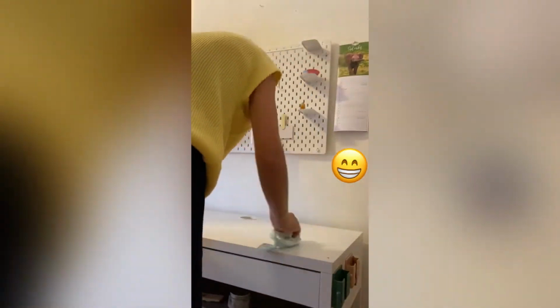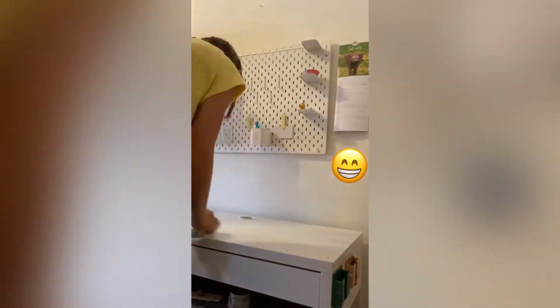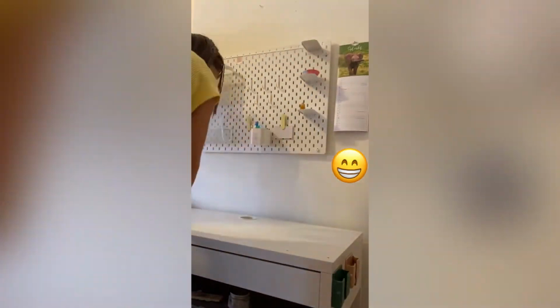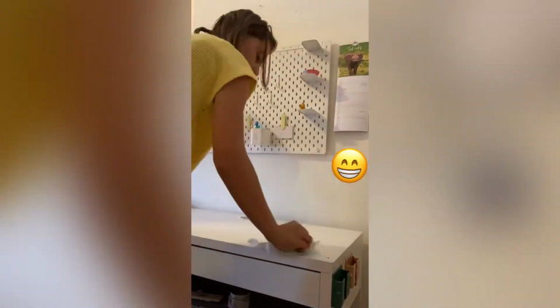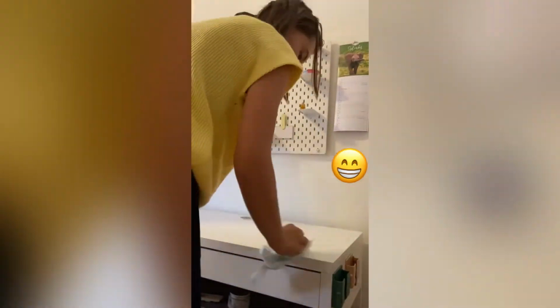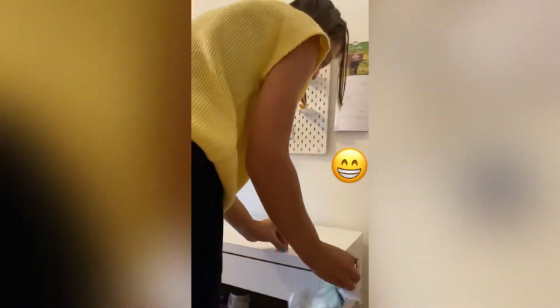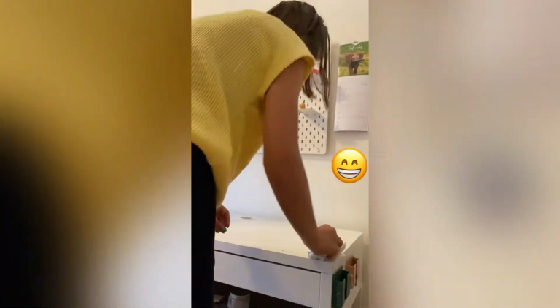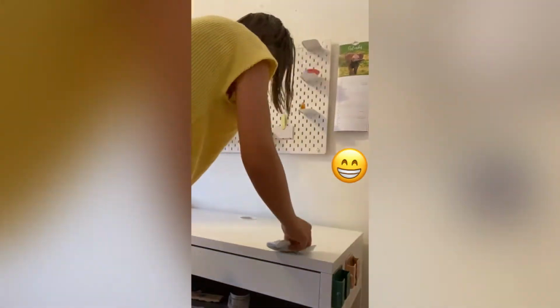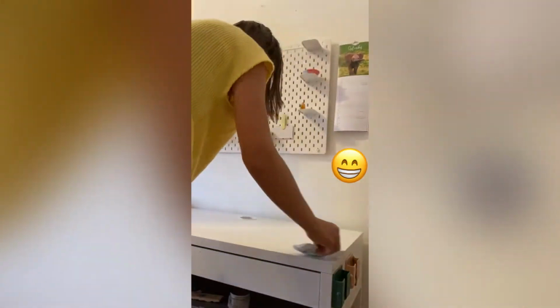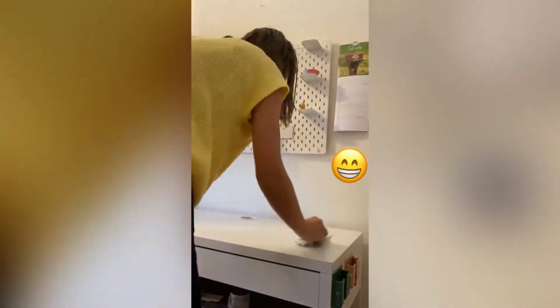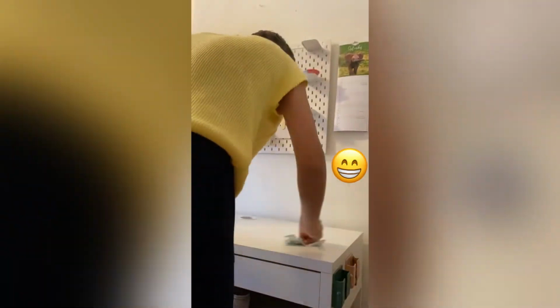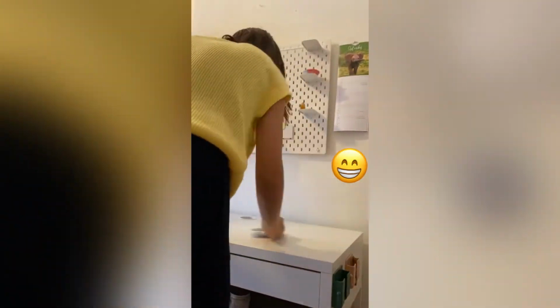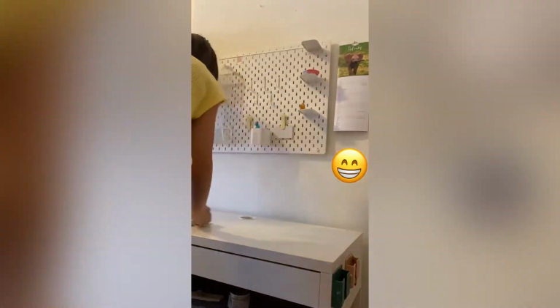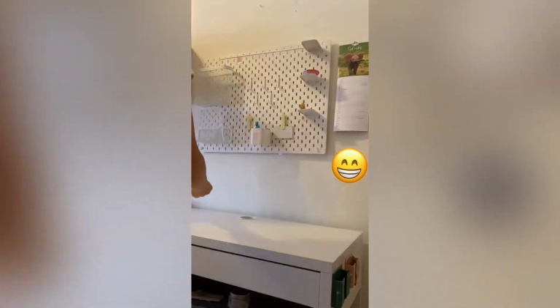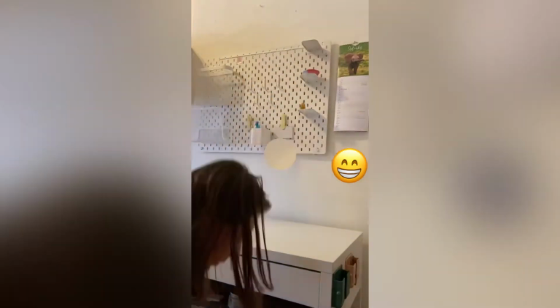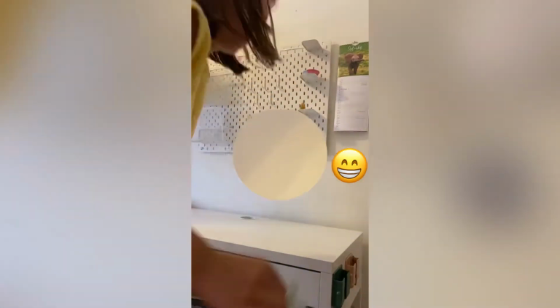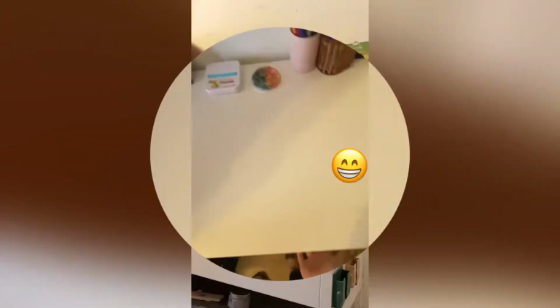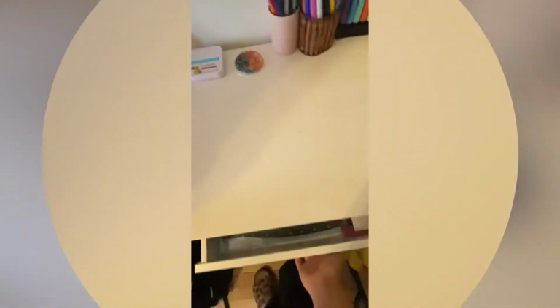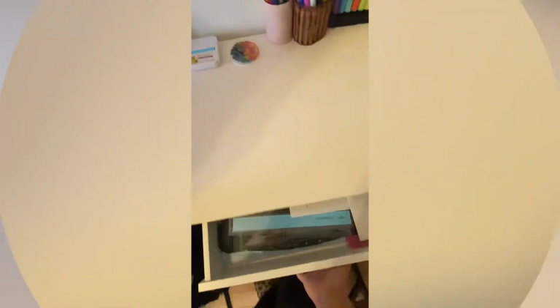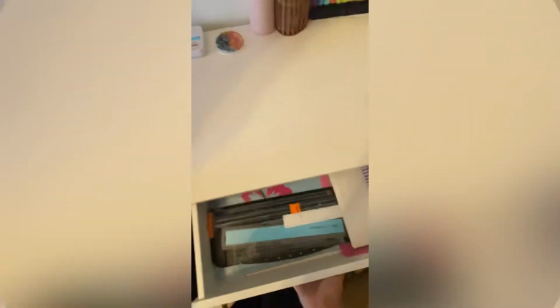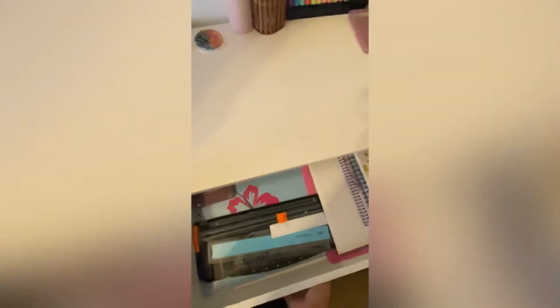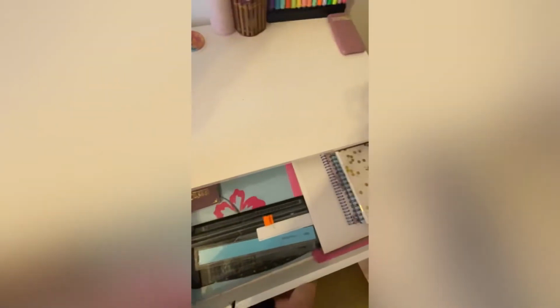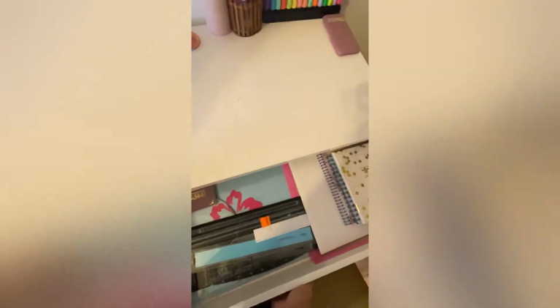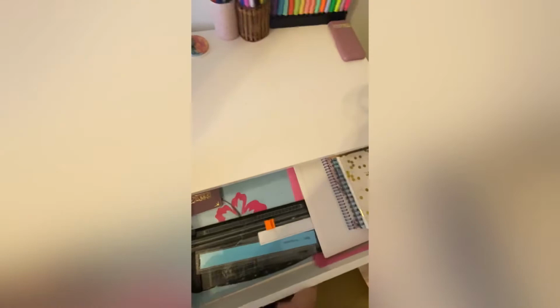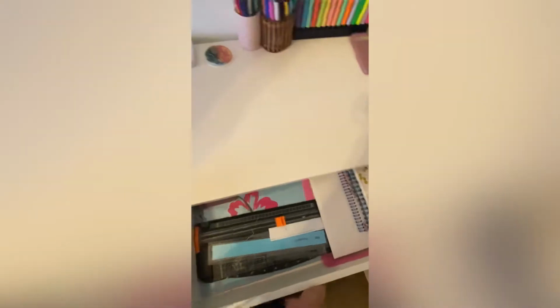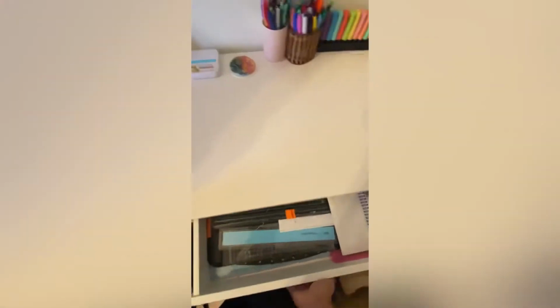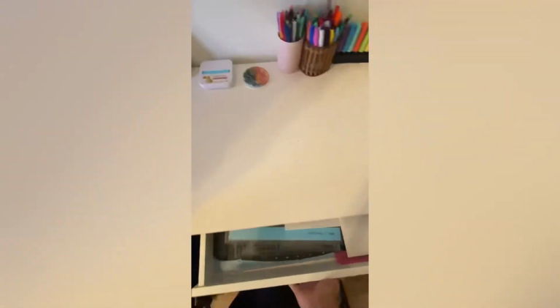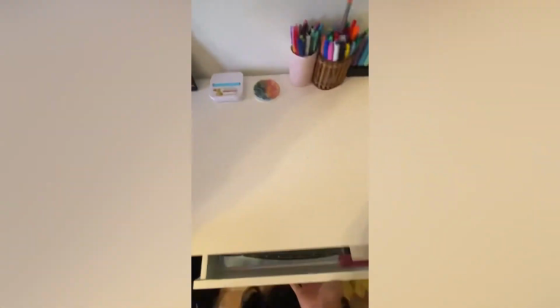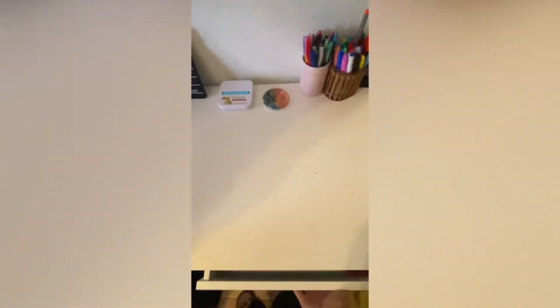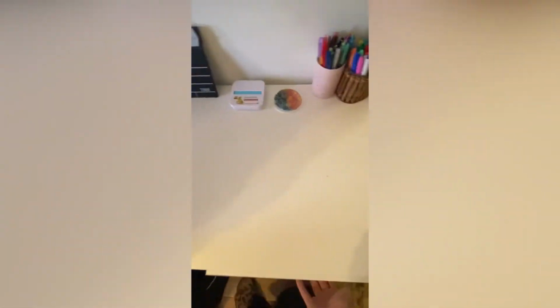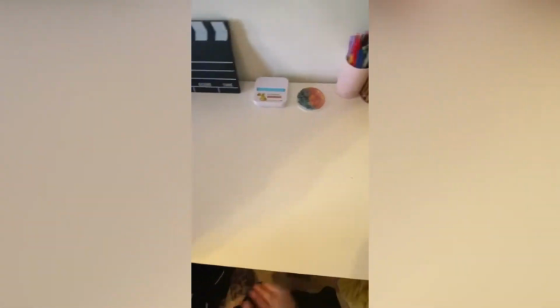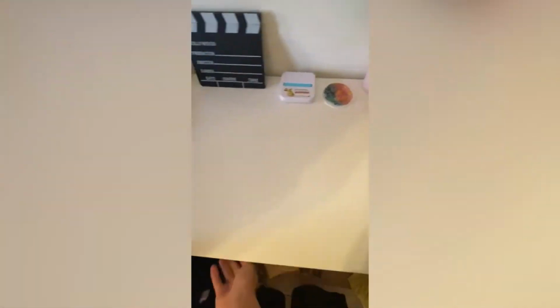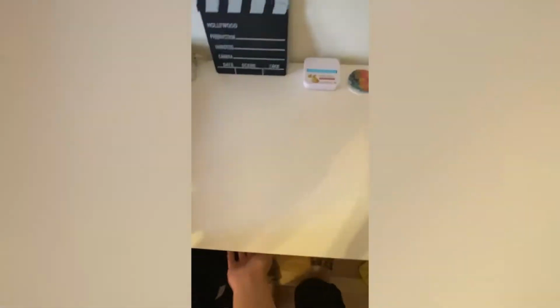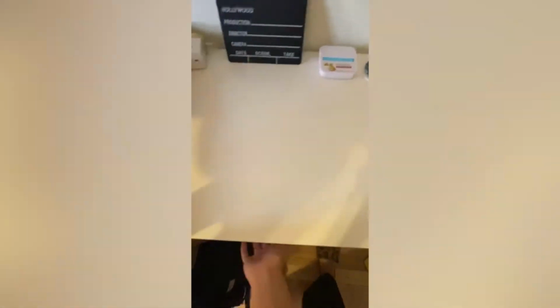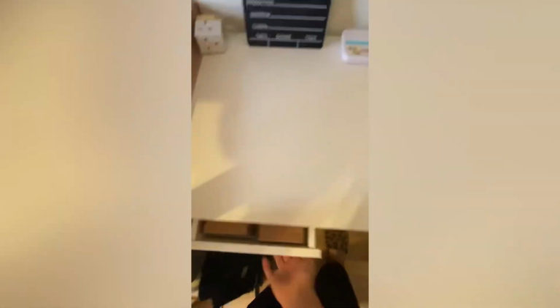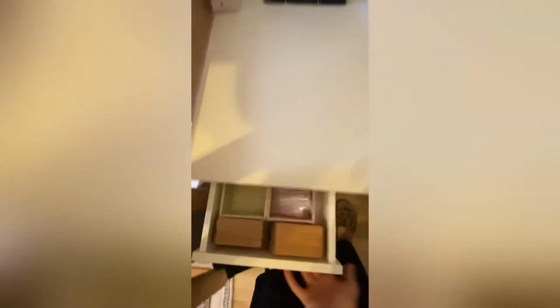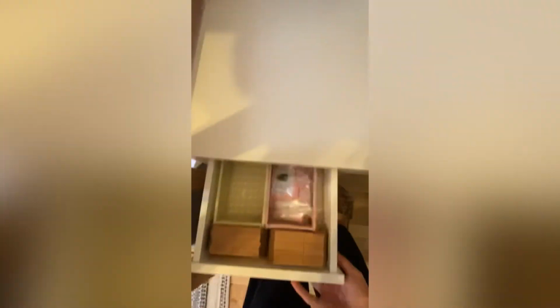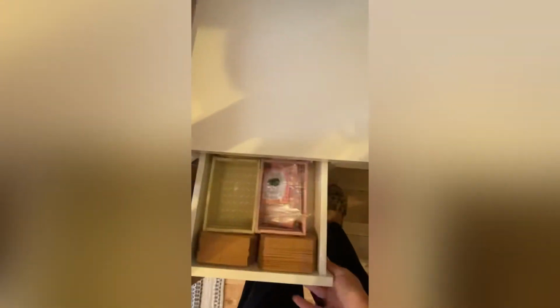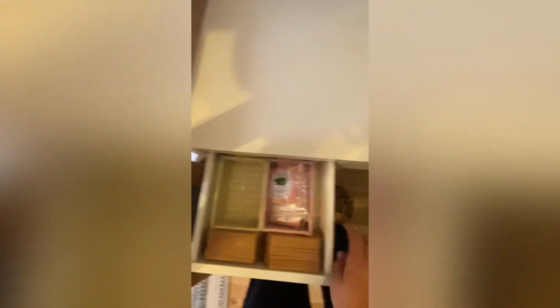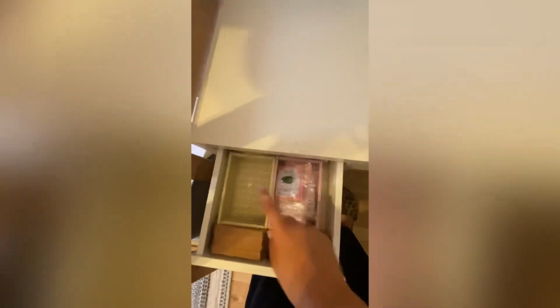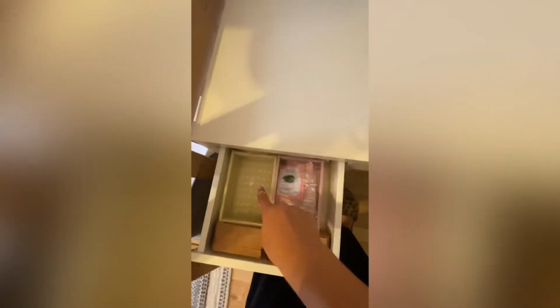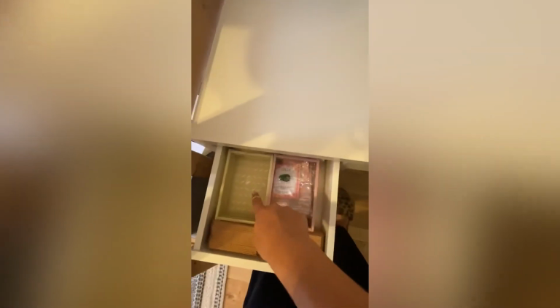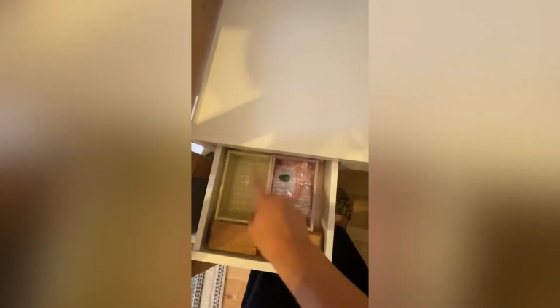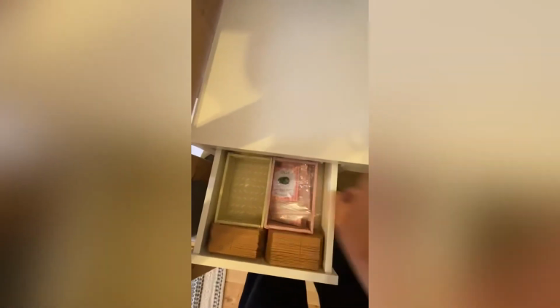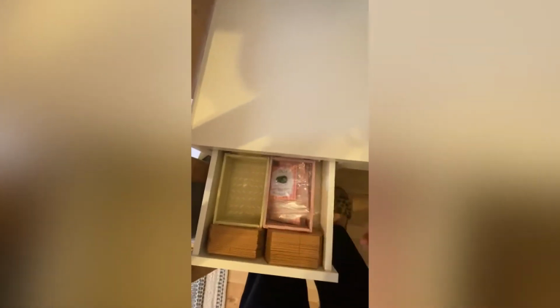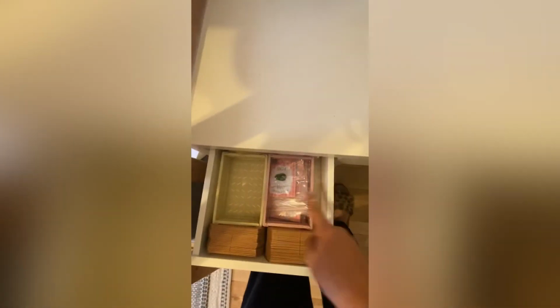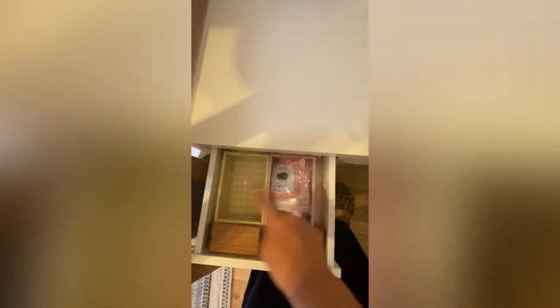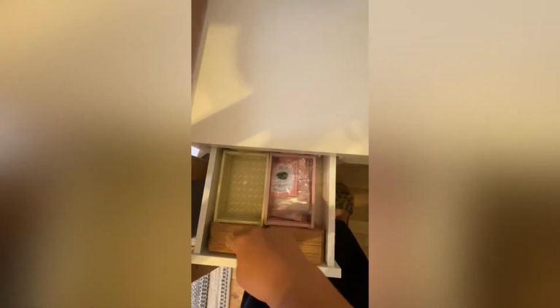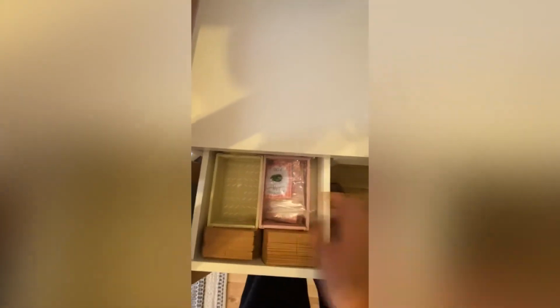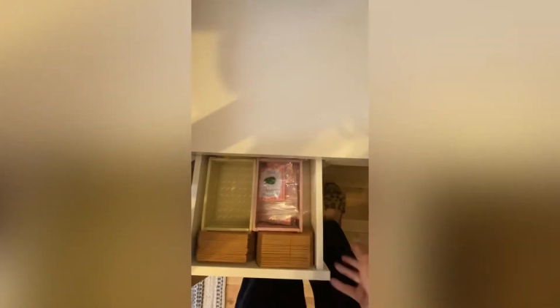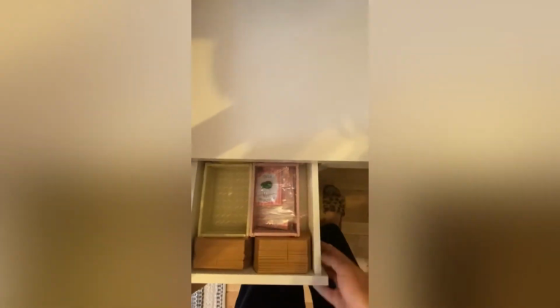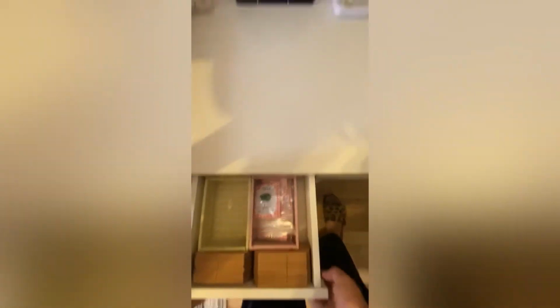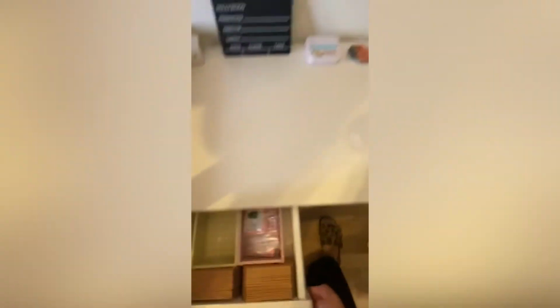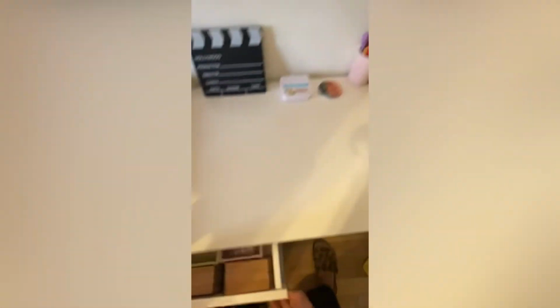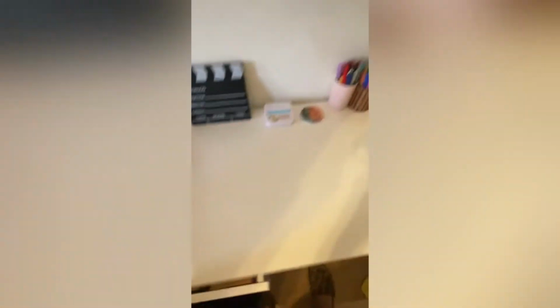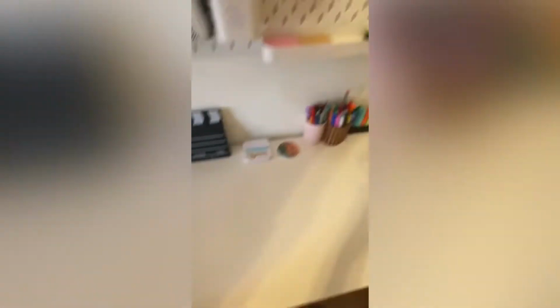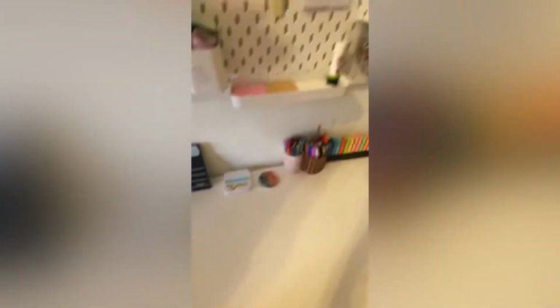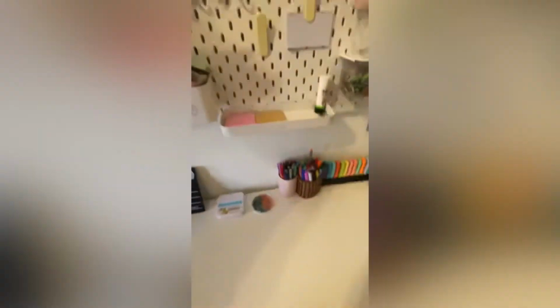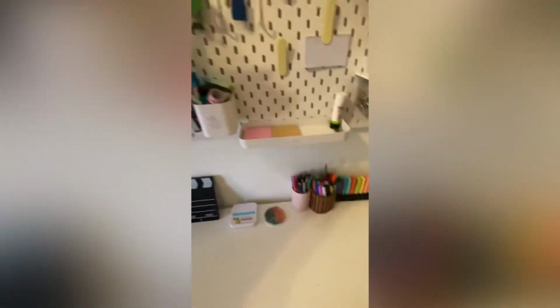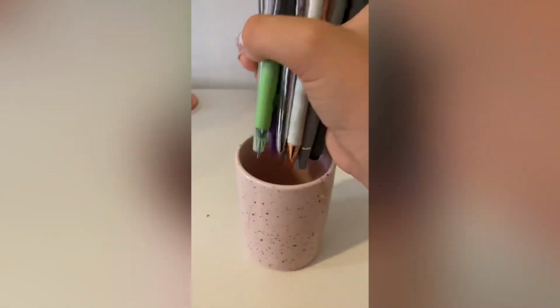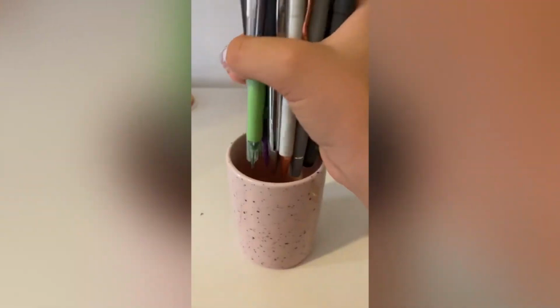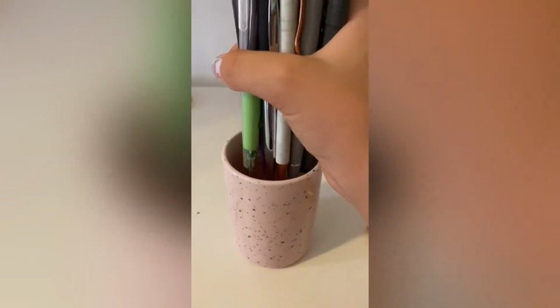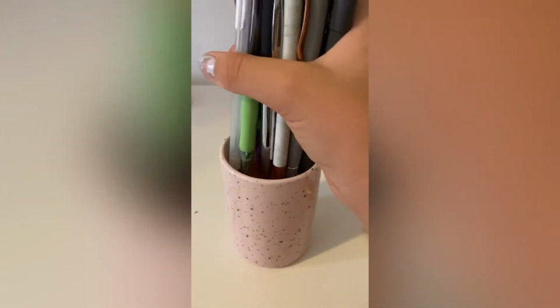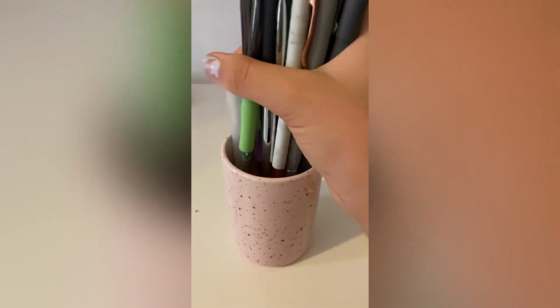This is how the inside of the compartments and my desk look — very nice and neat.